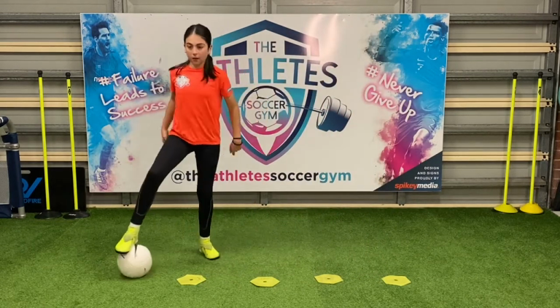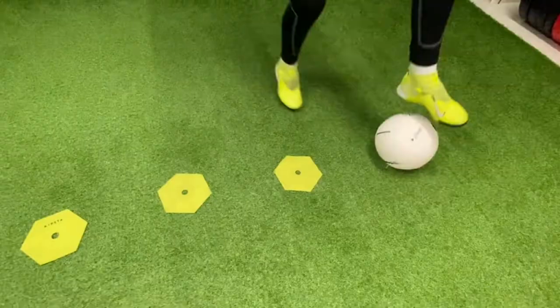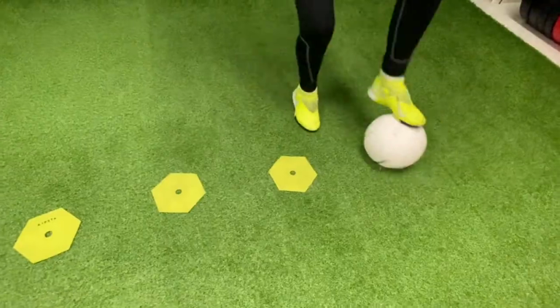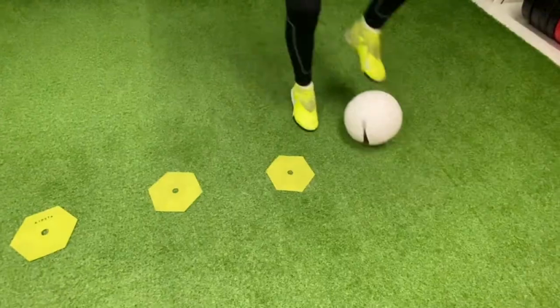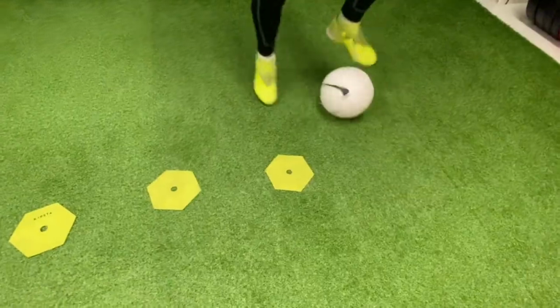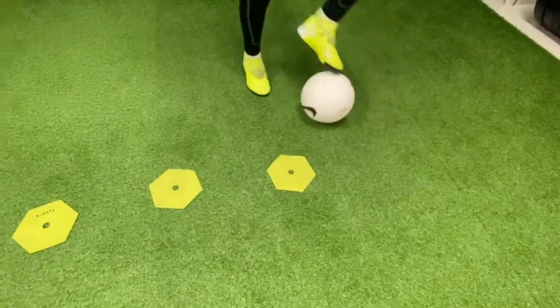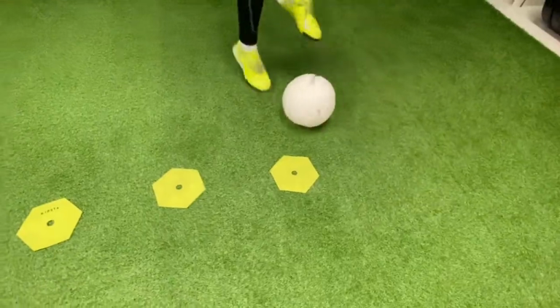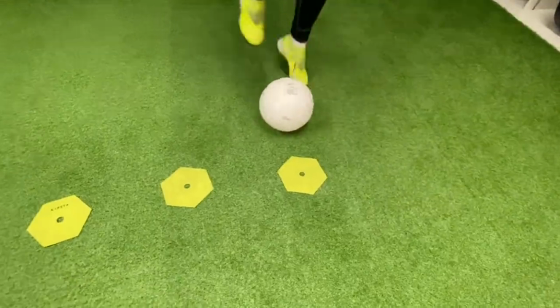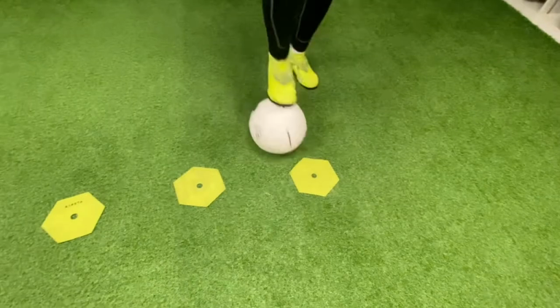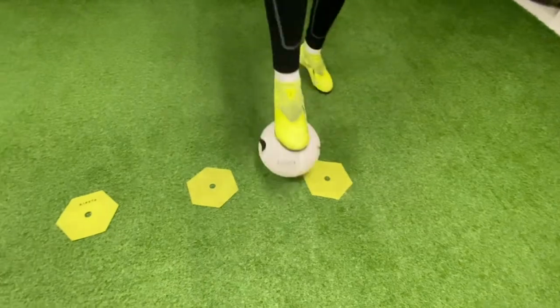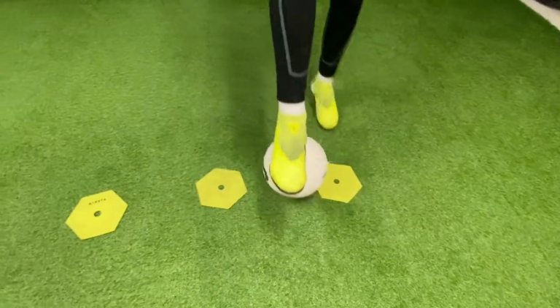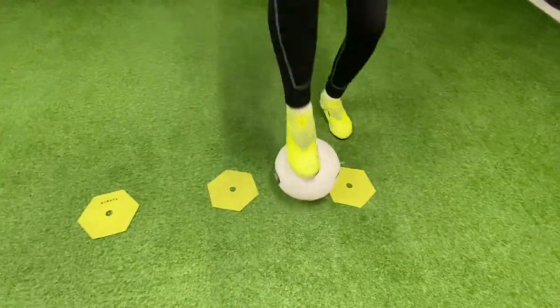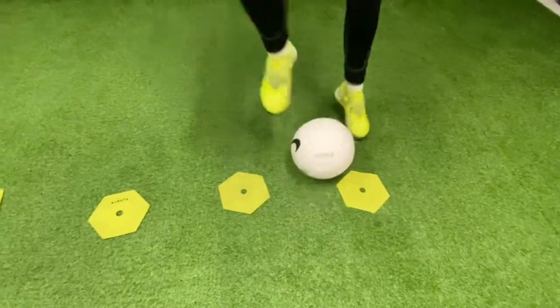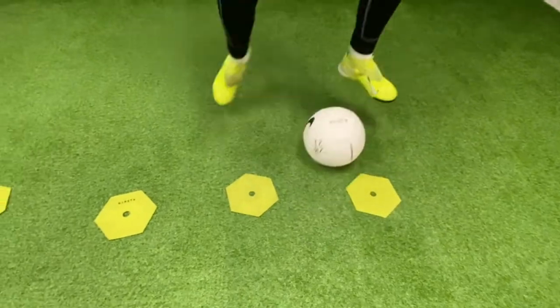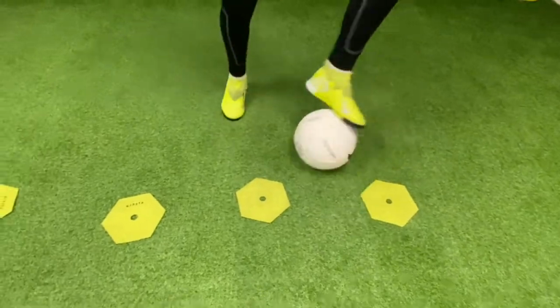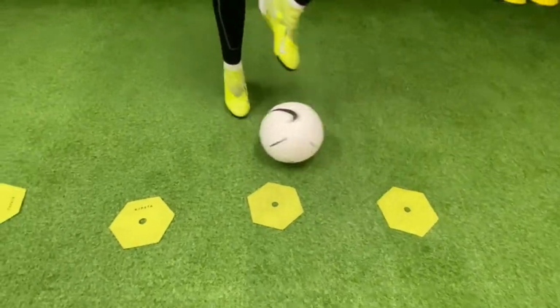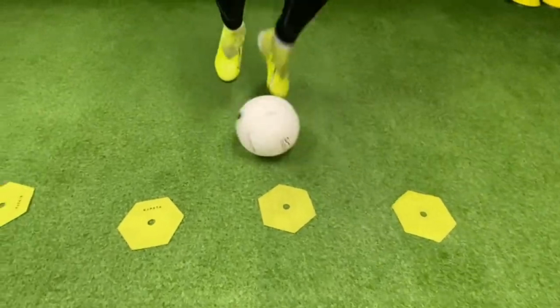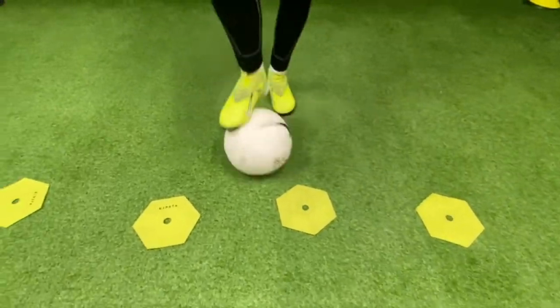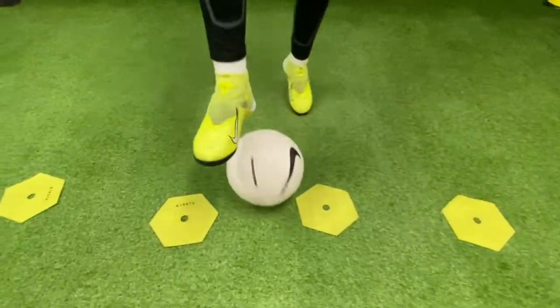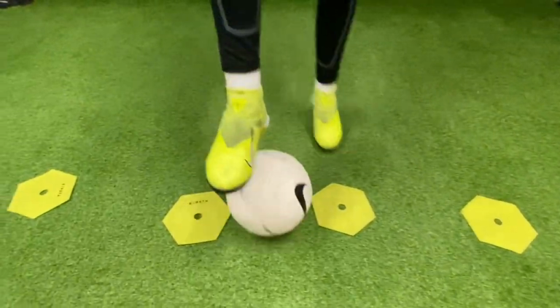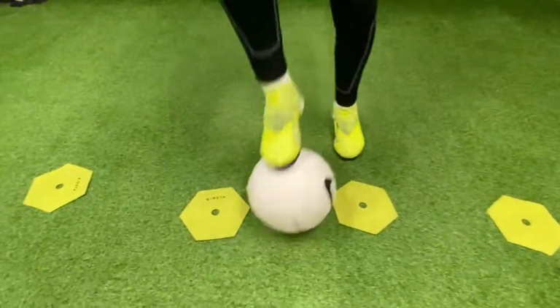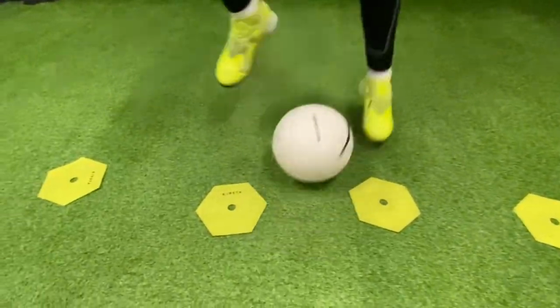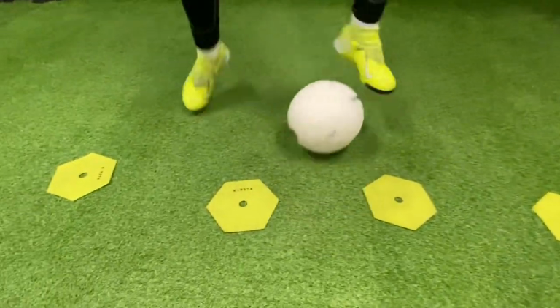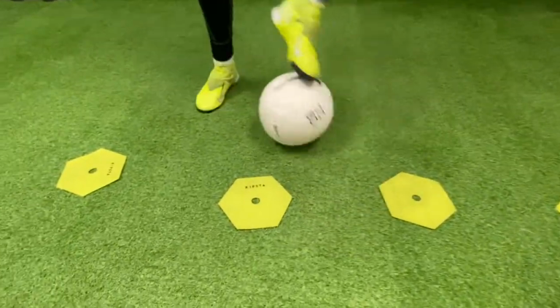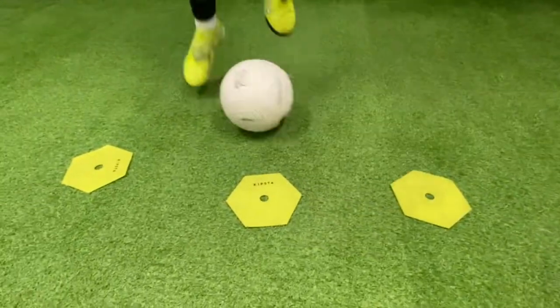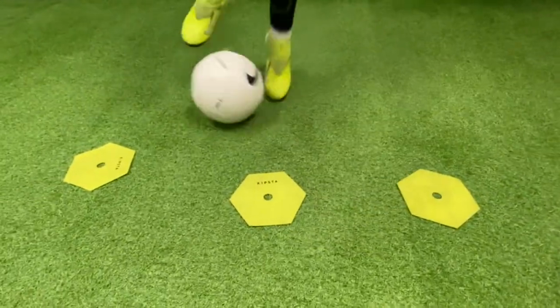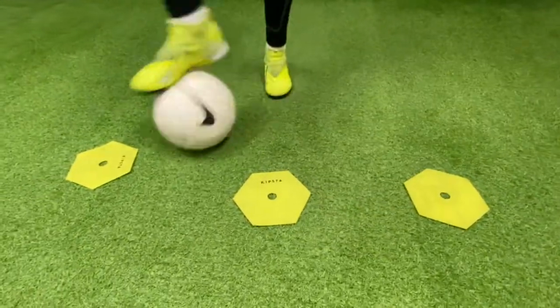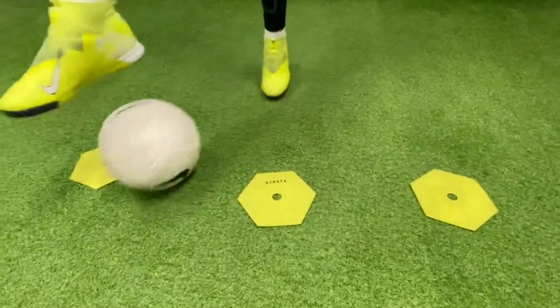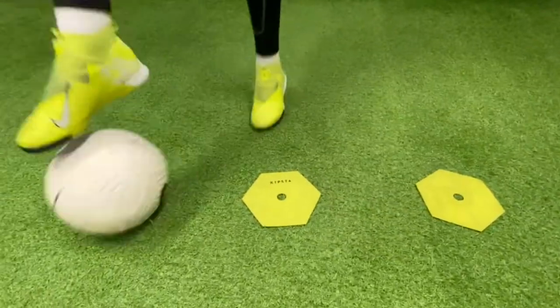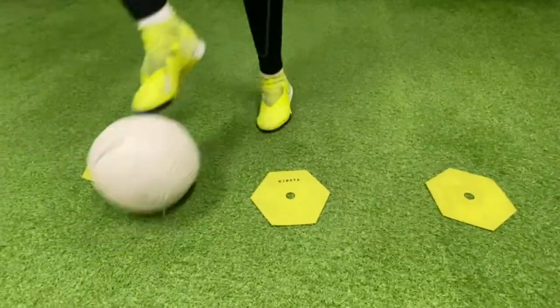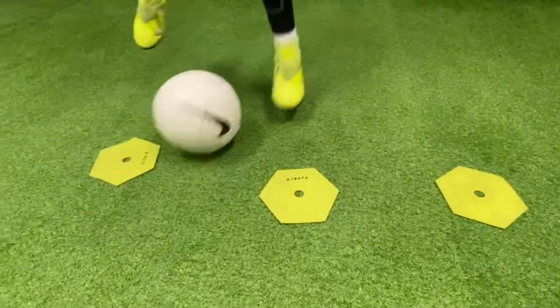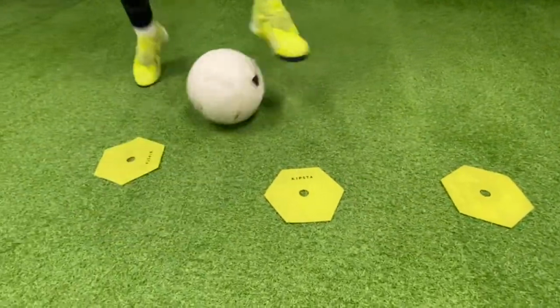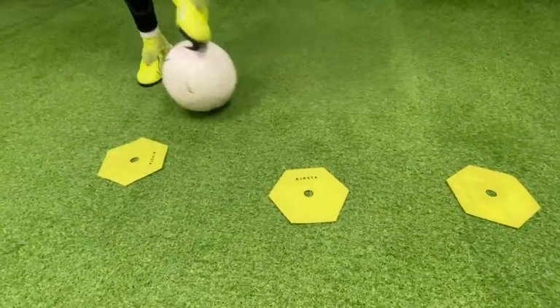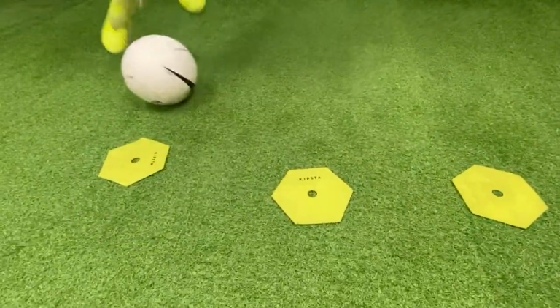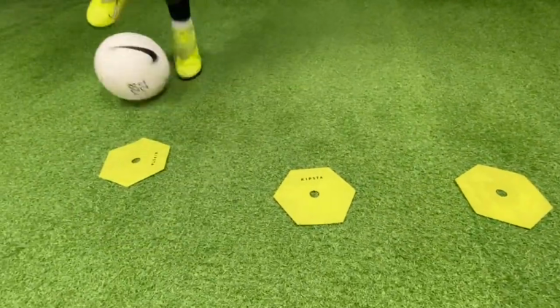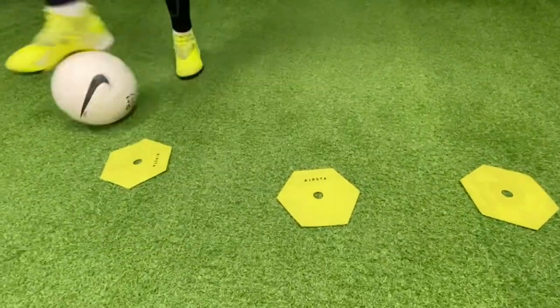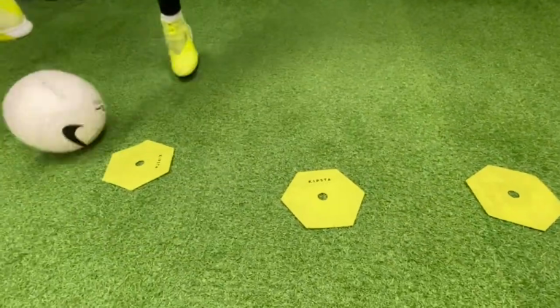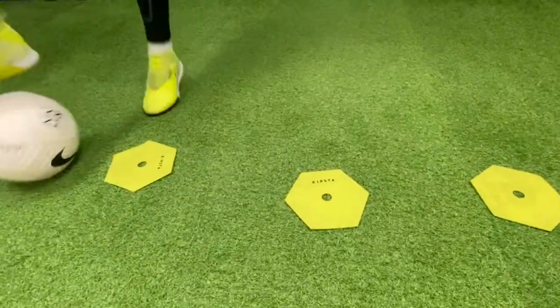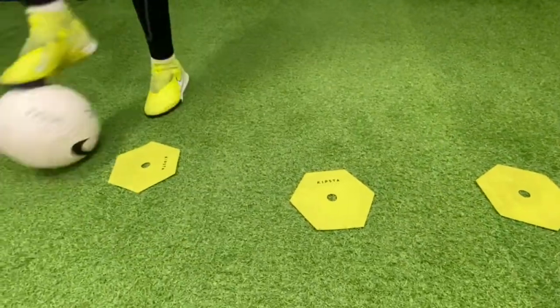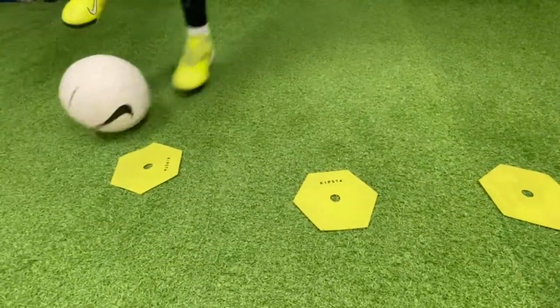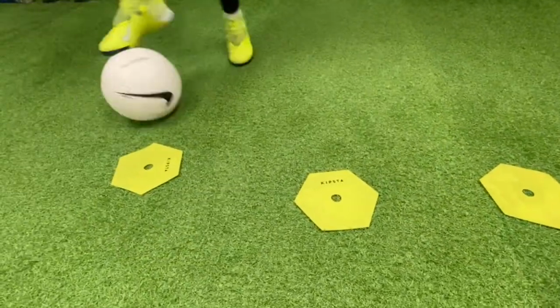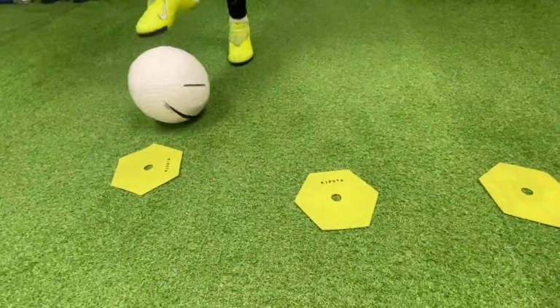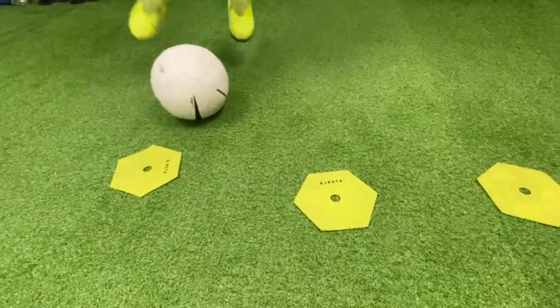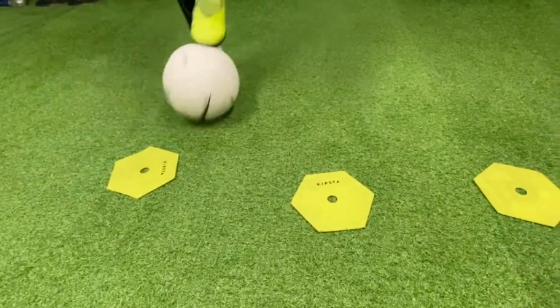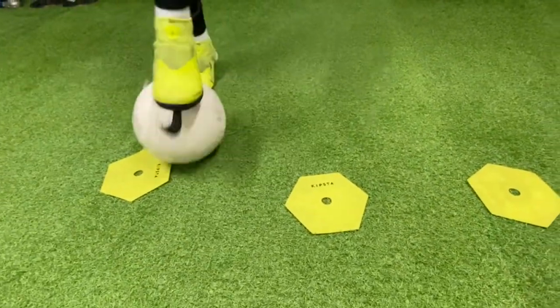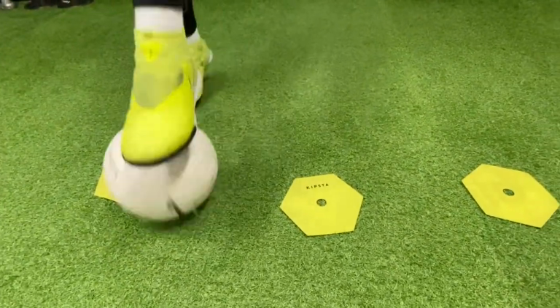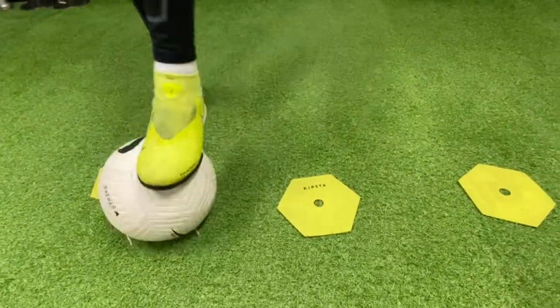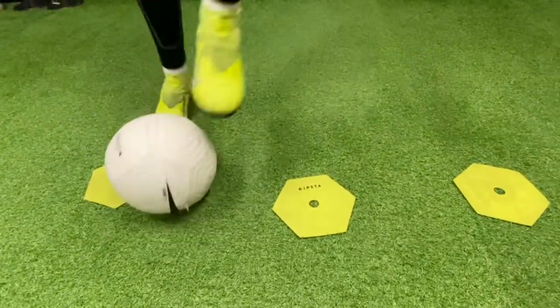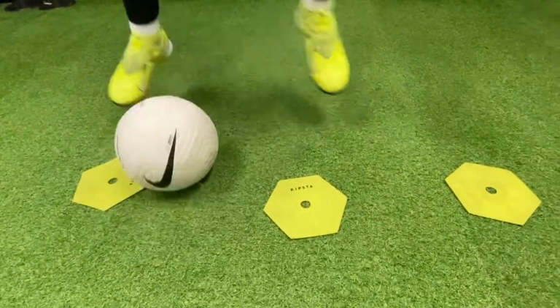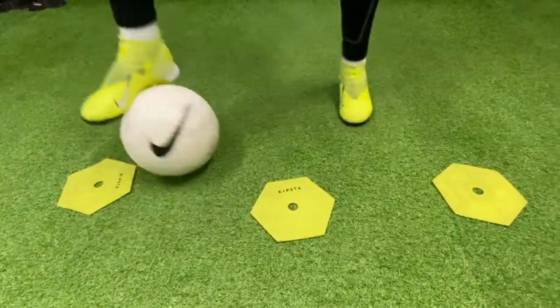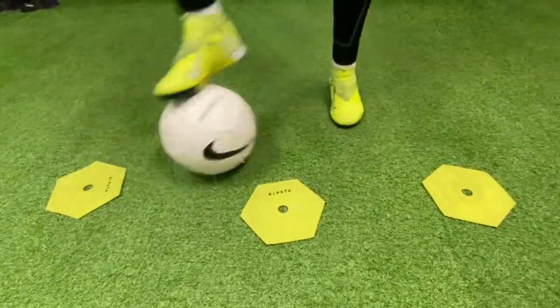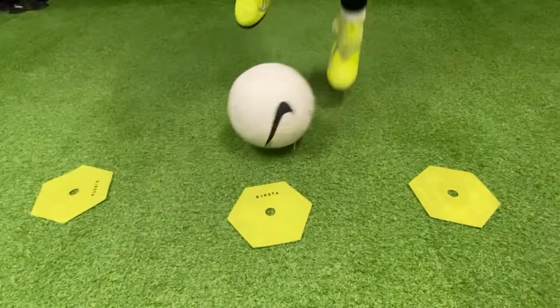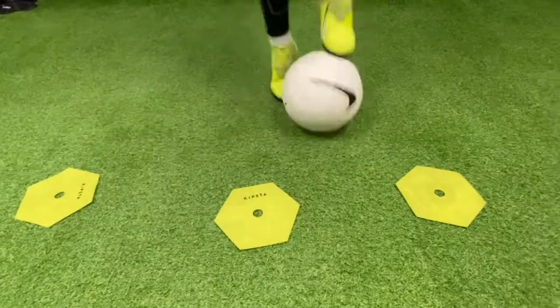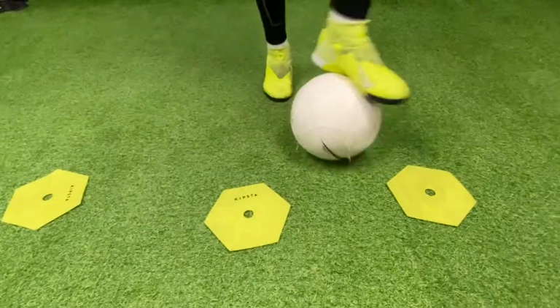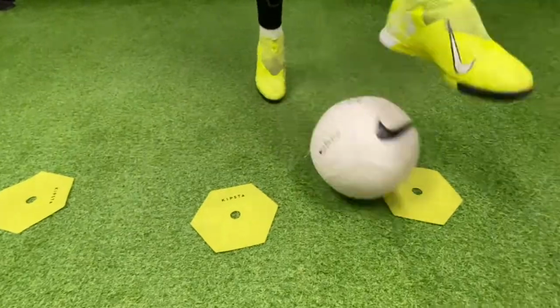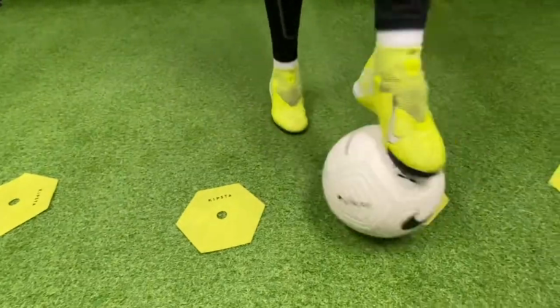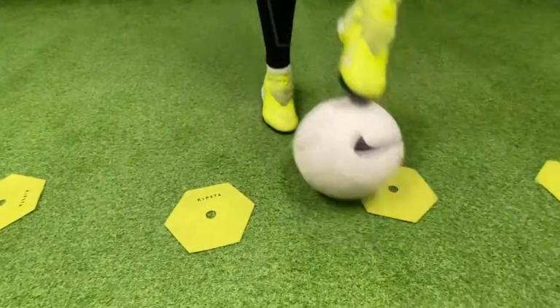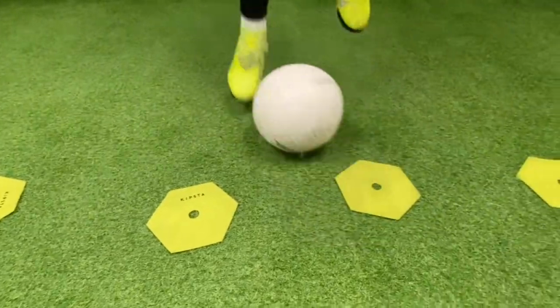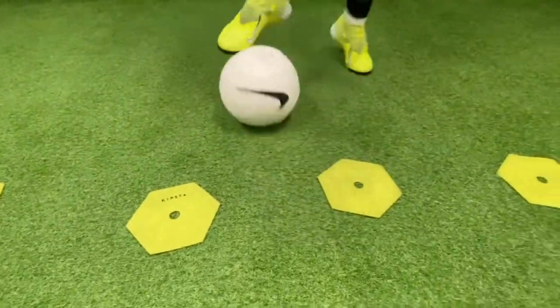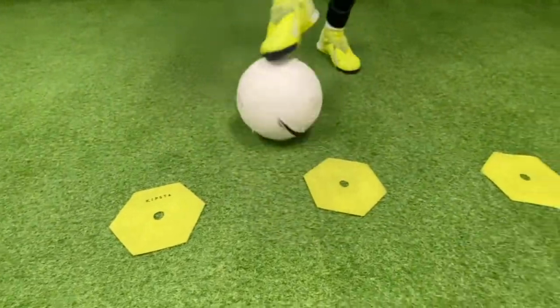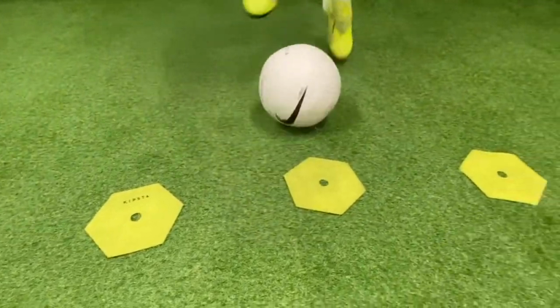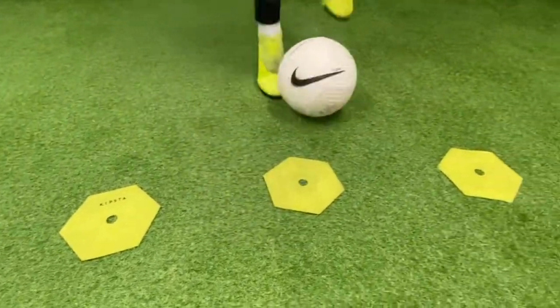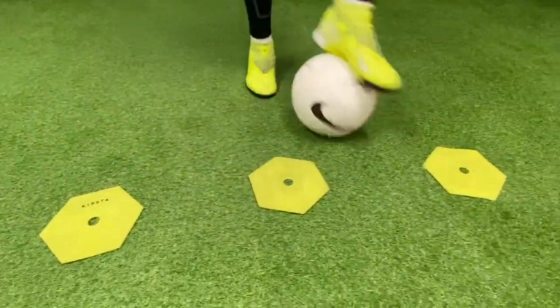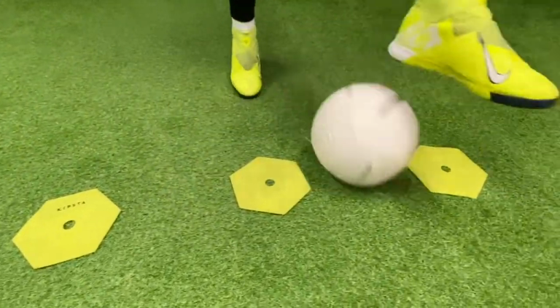One foot will control the up and down, the other foot will control the left and right. Make sure you reverse and do both sides.